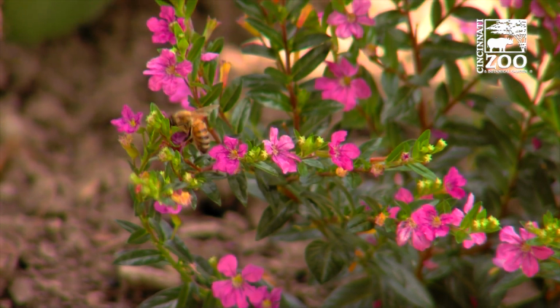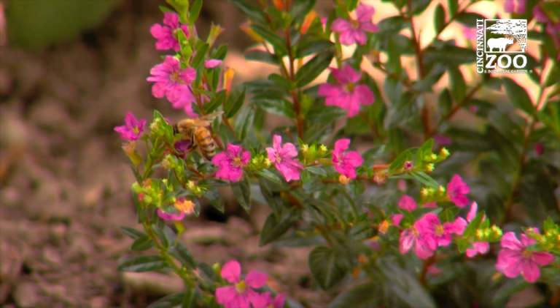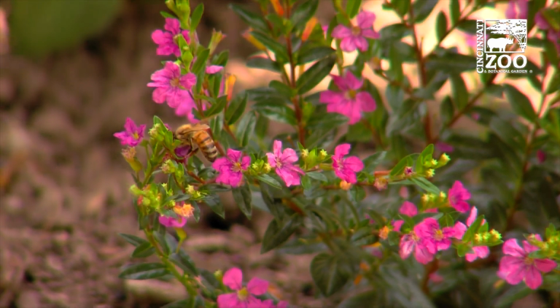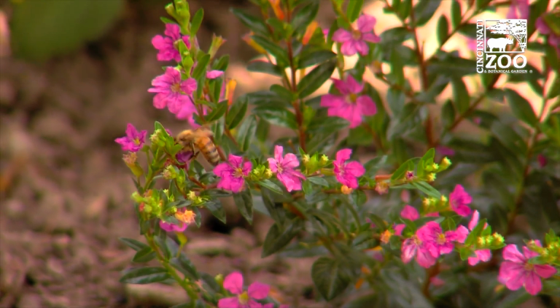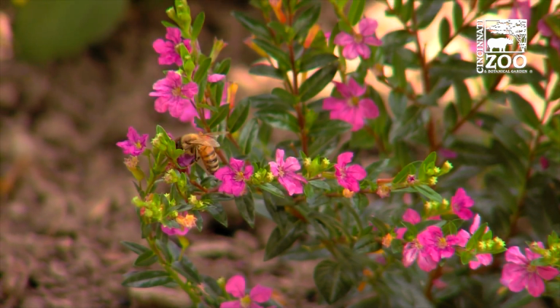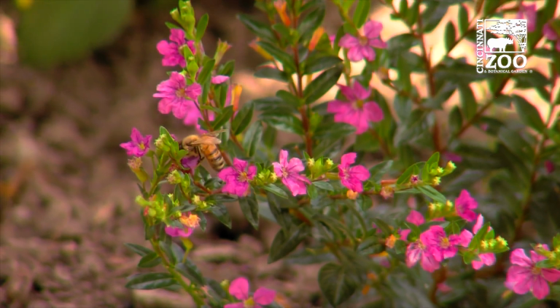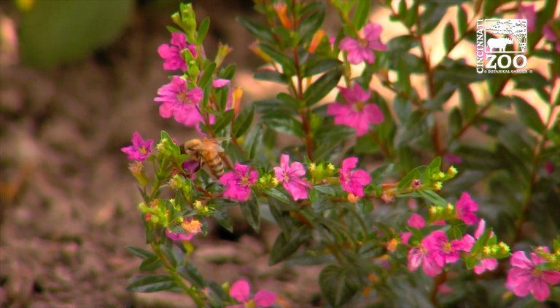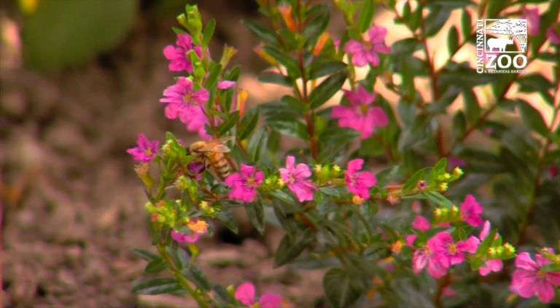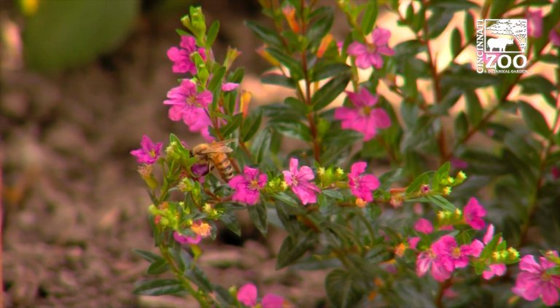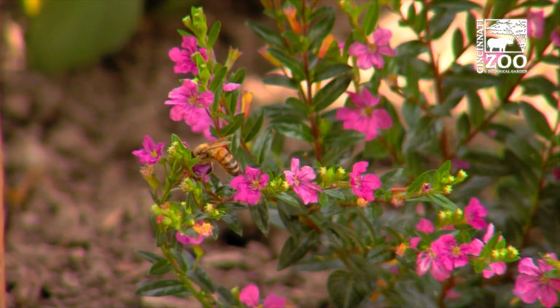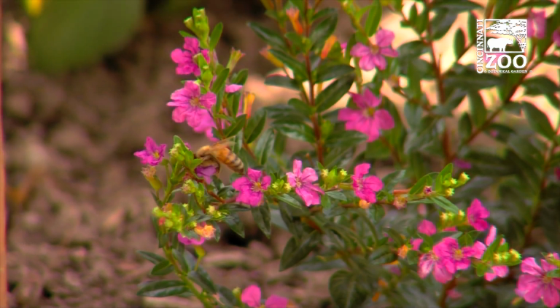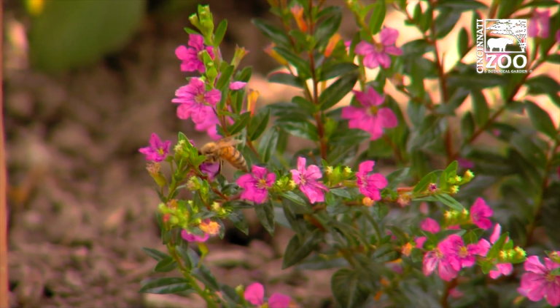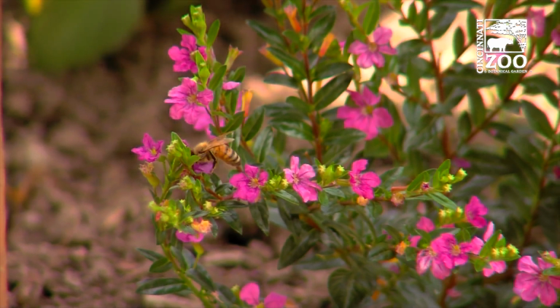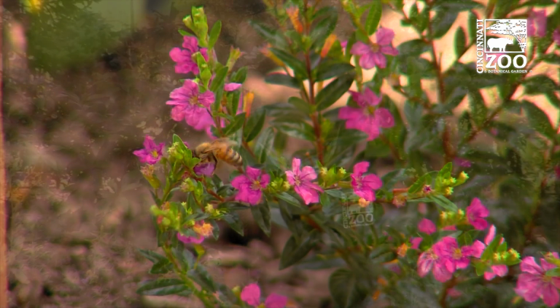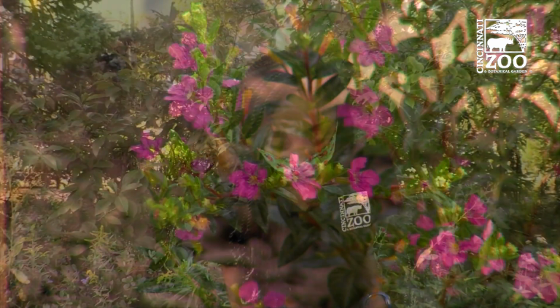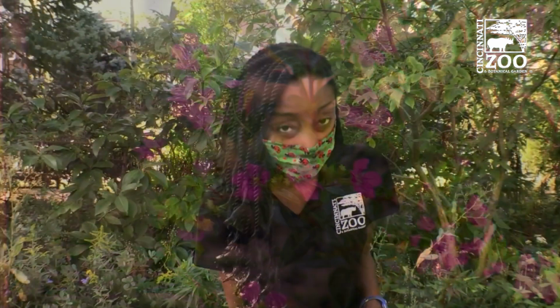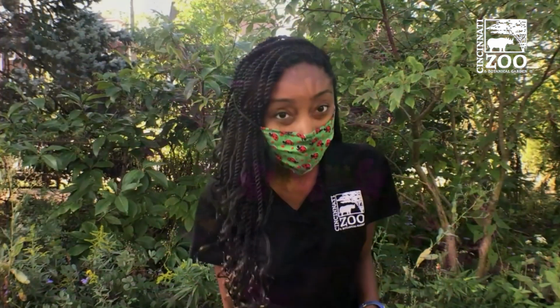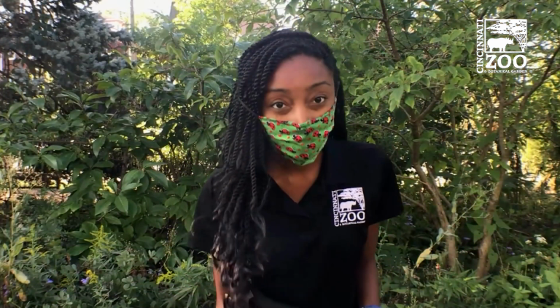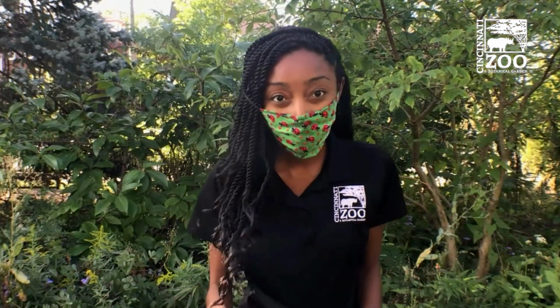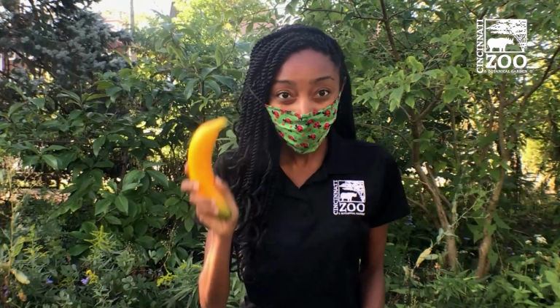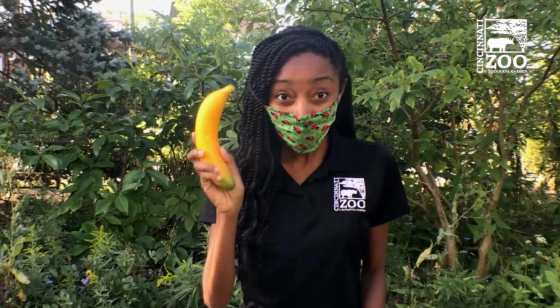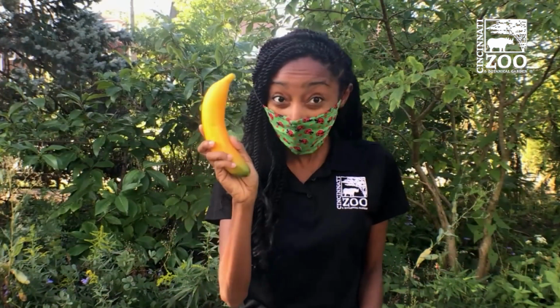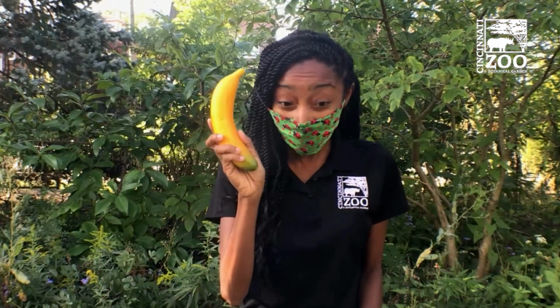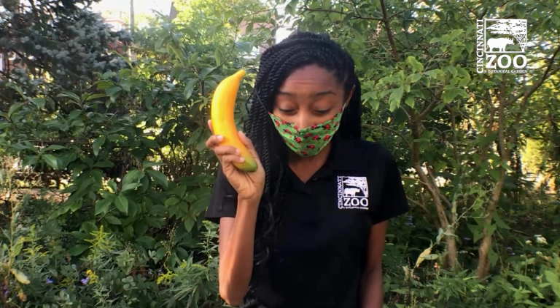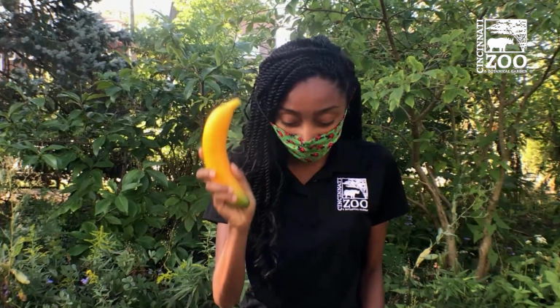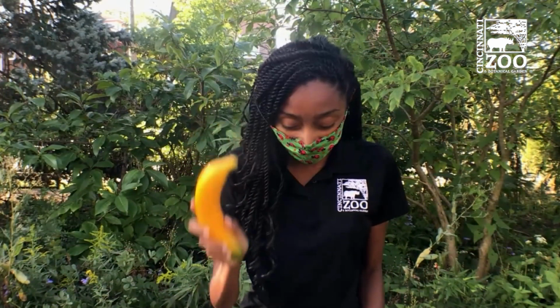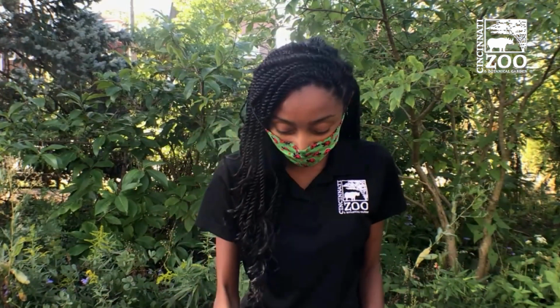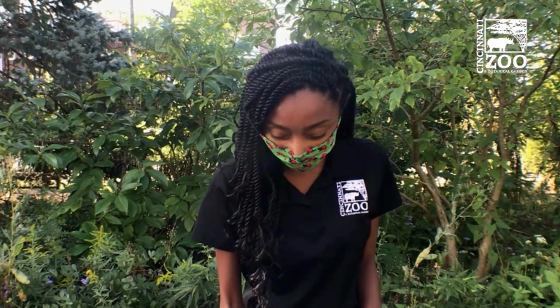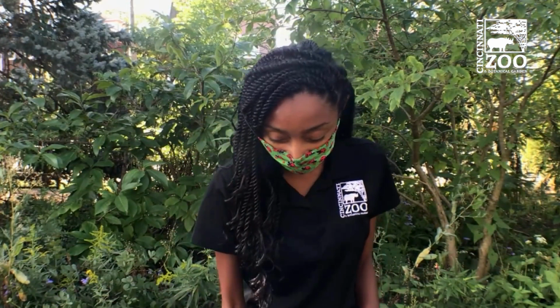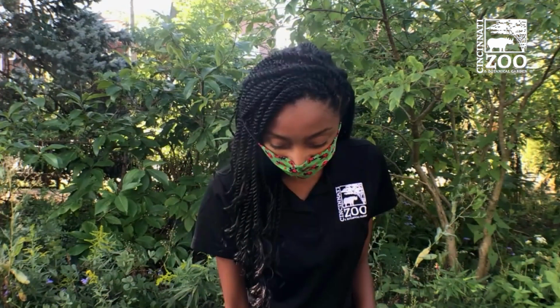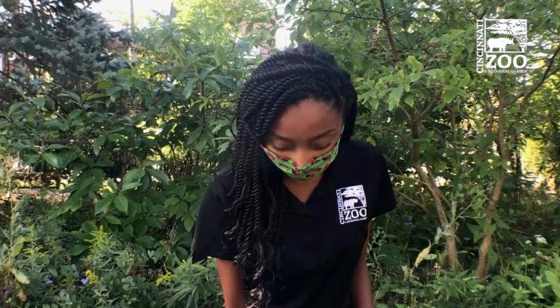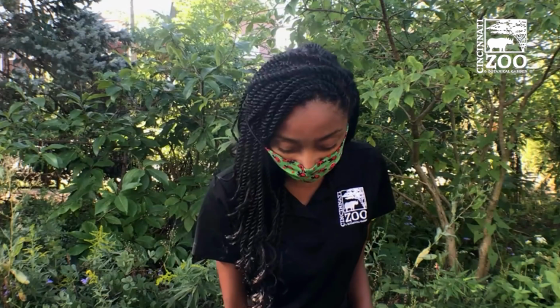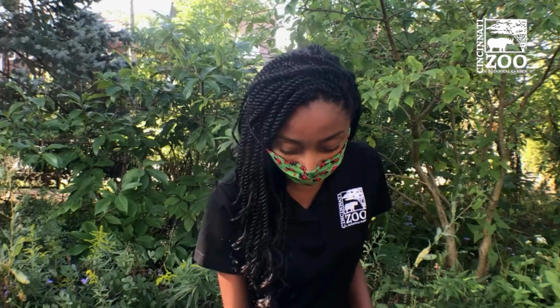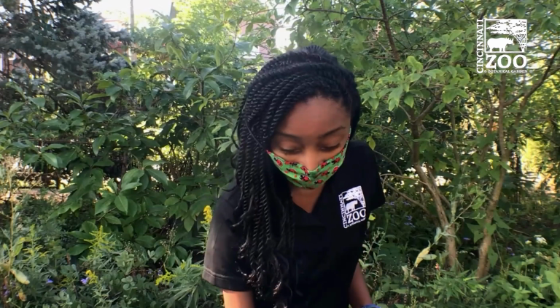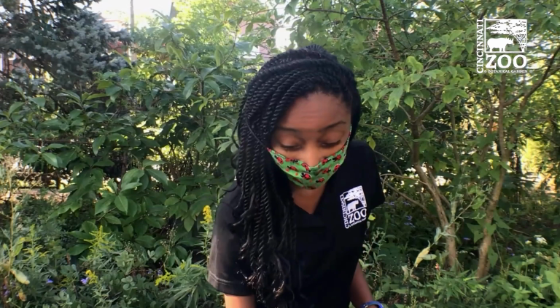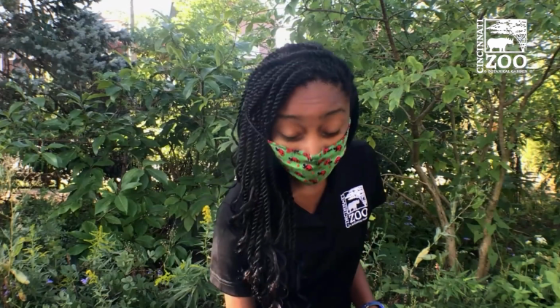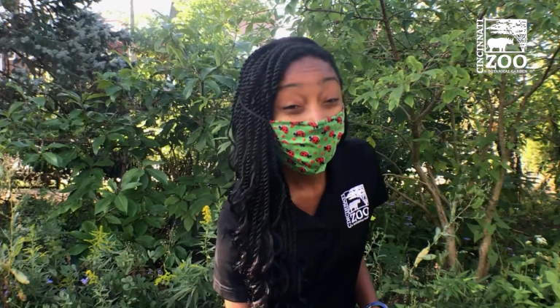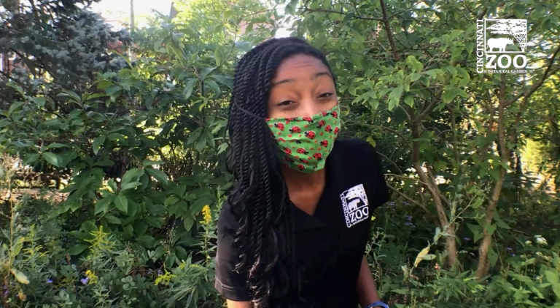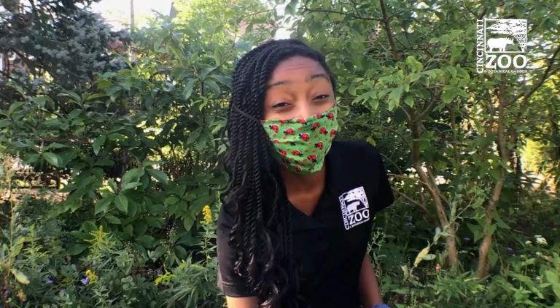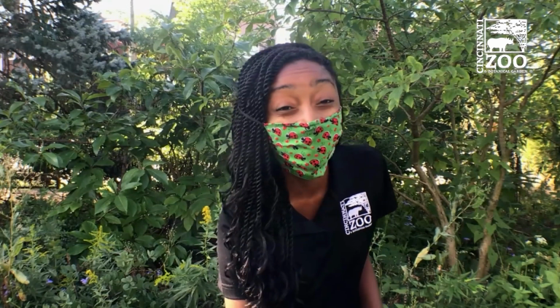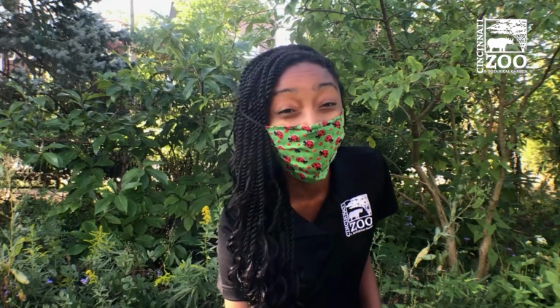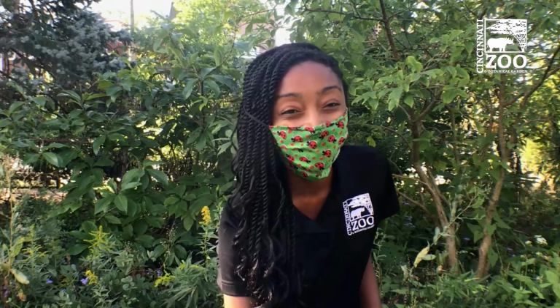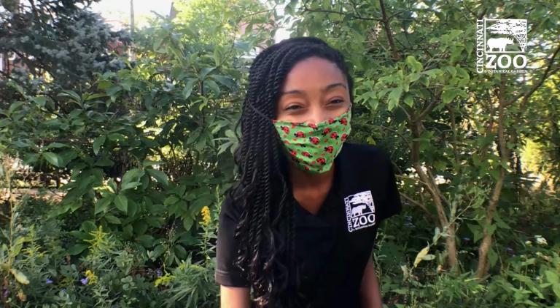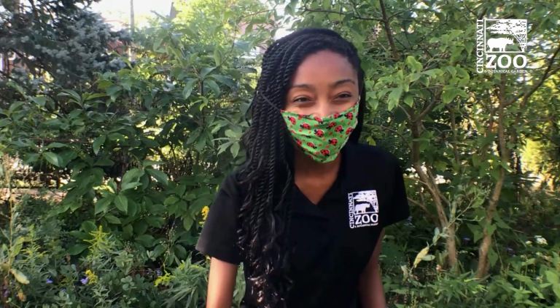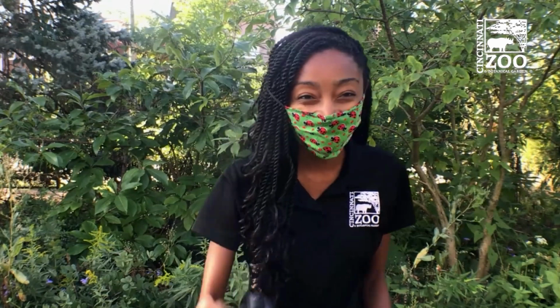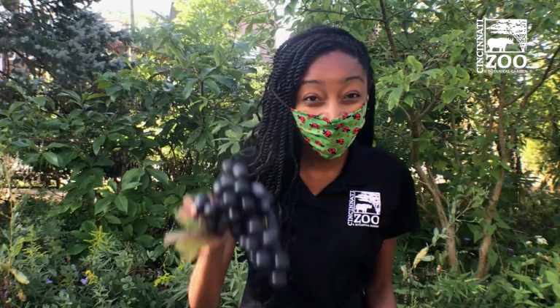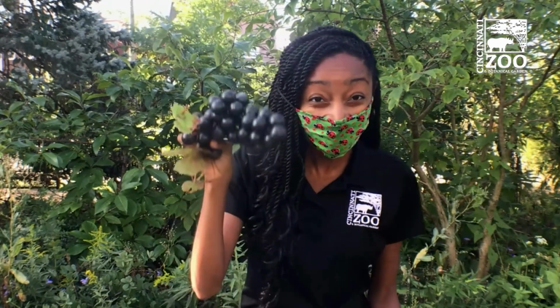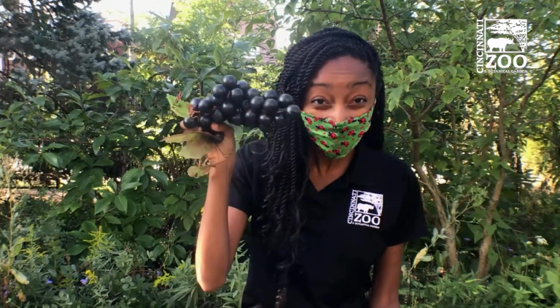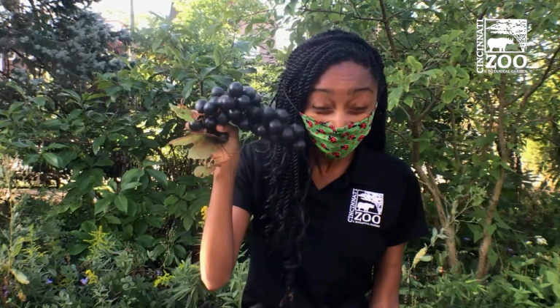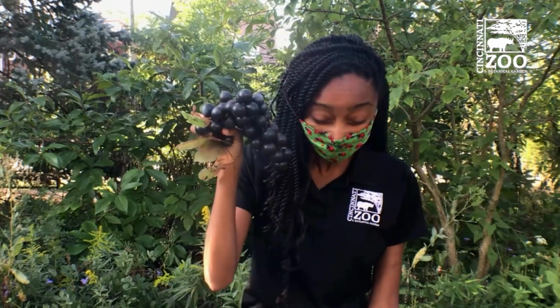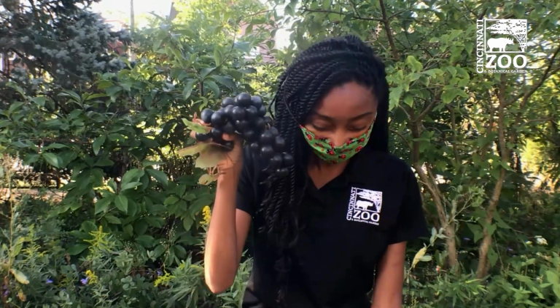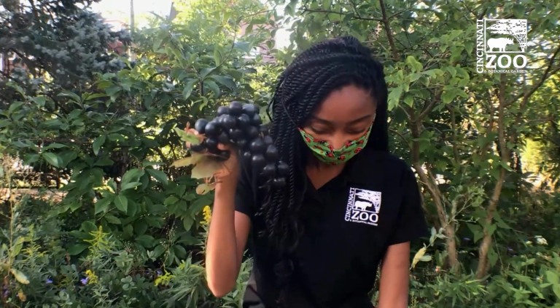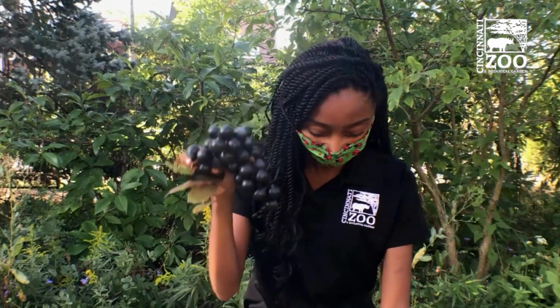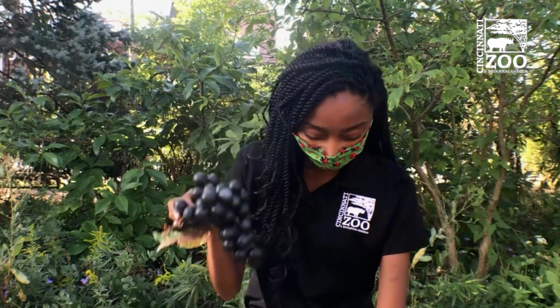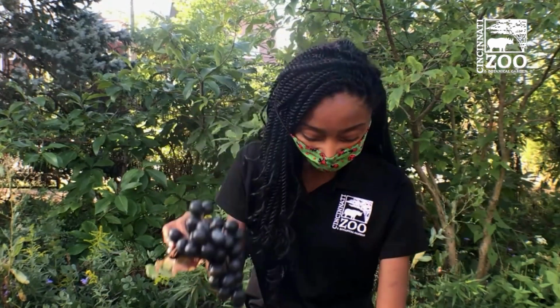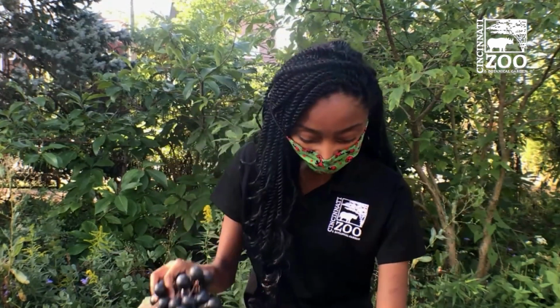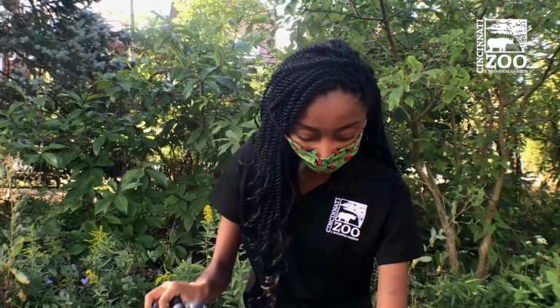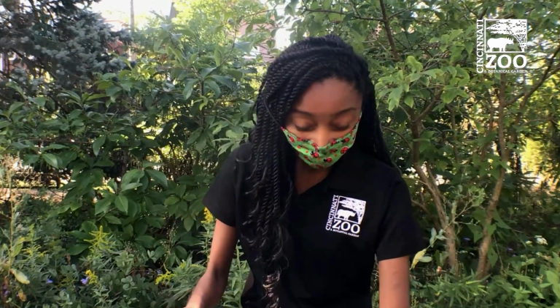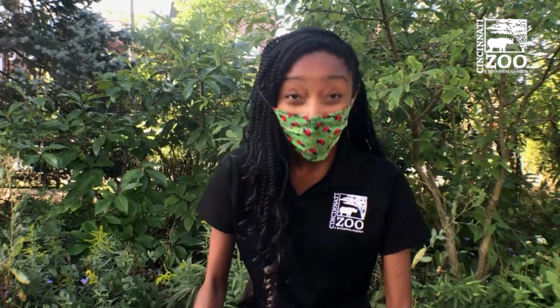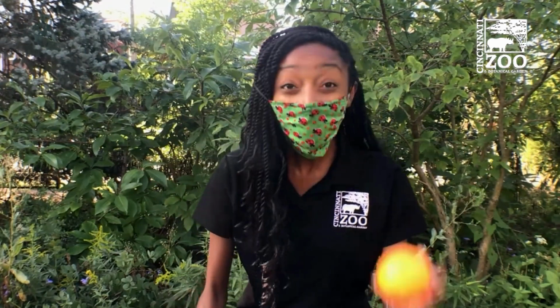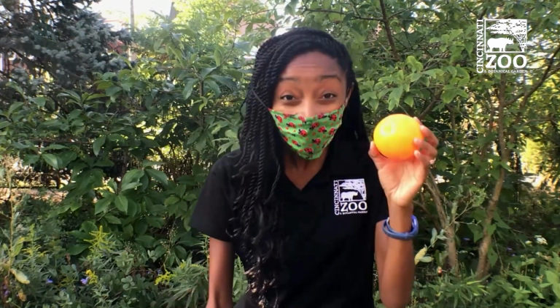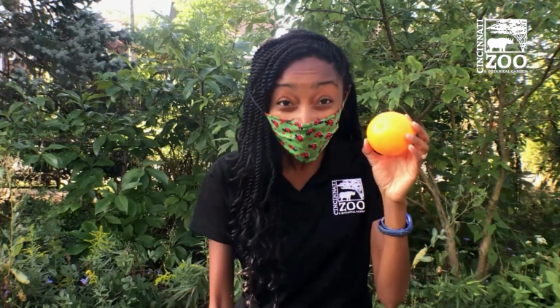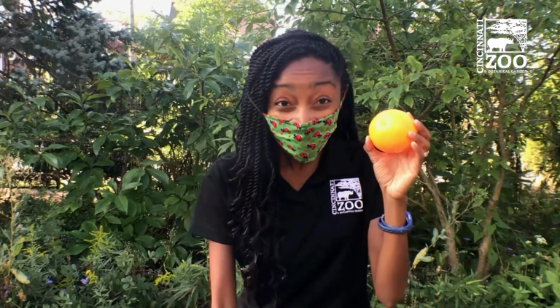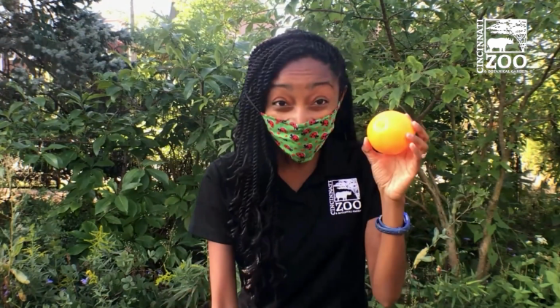Foods like some of my favorites: bananas, grapes, oranges.